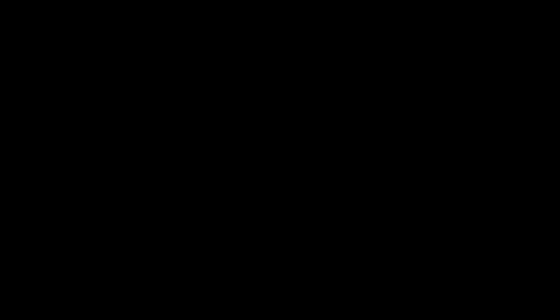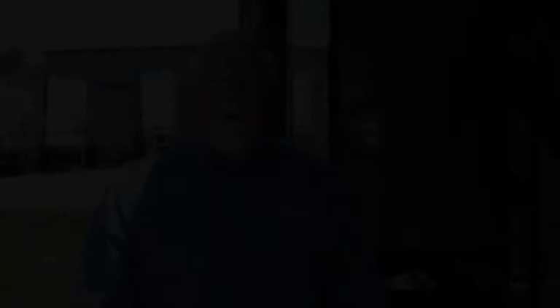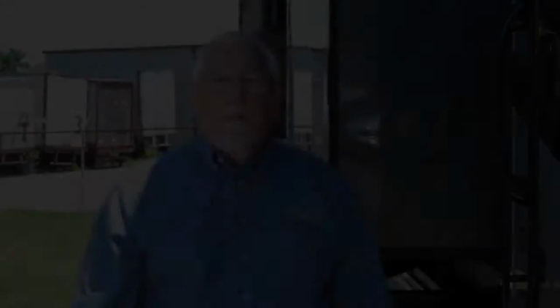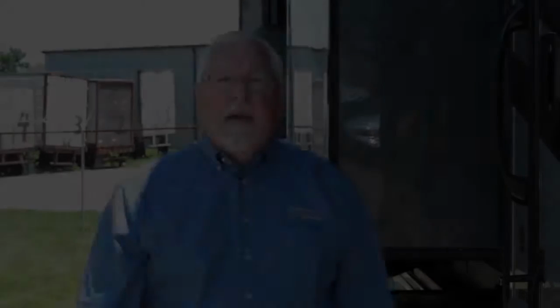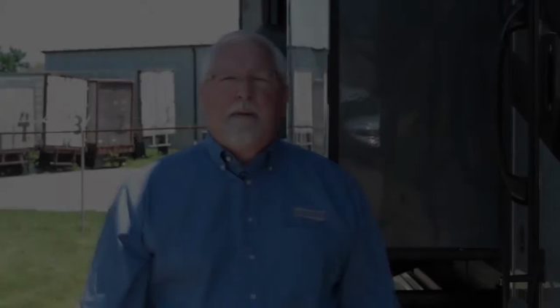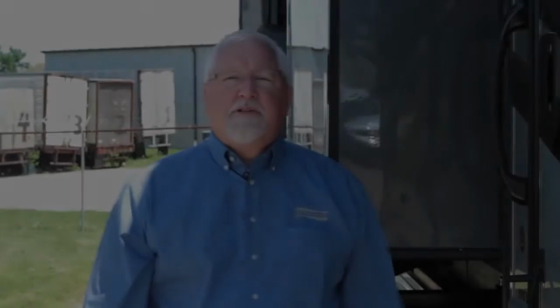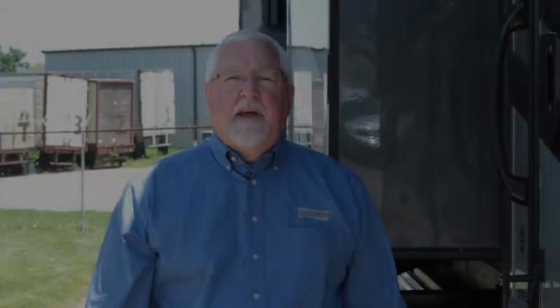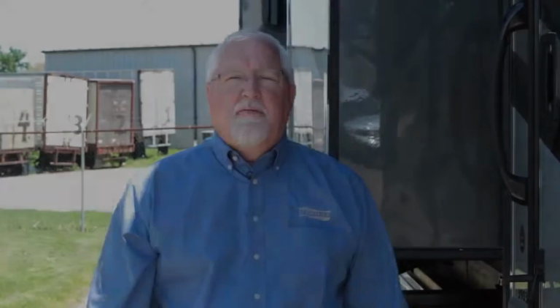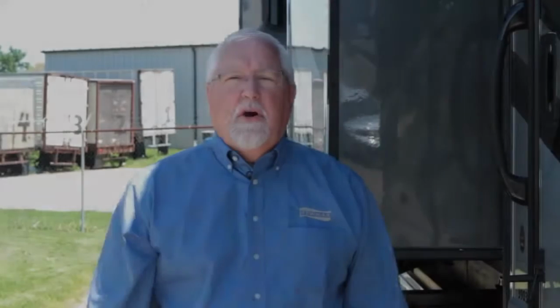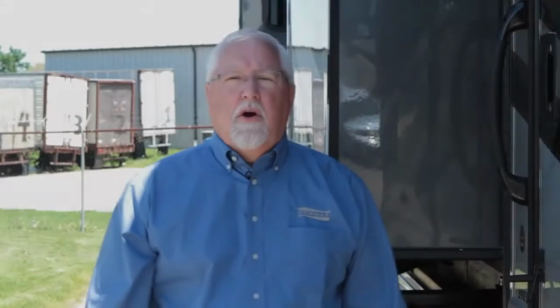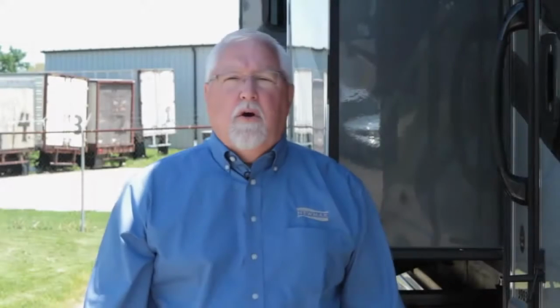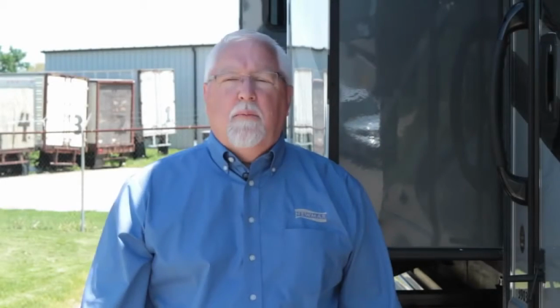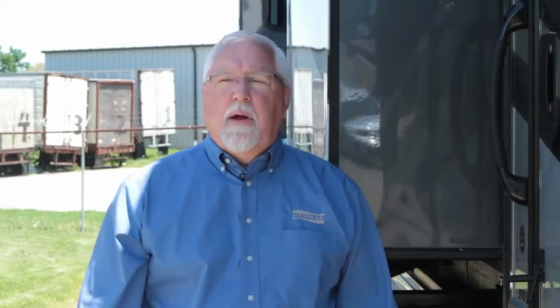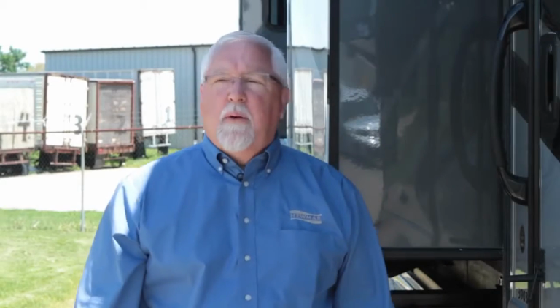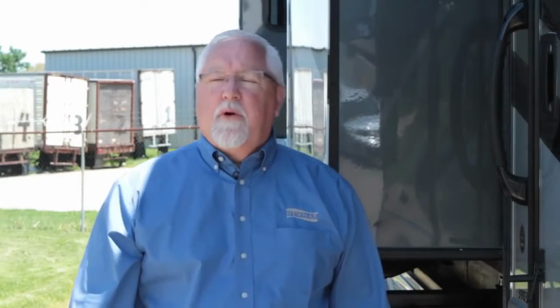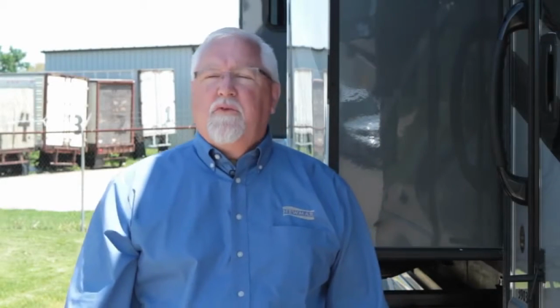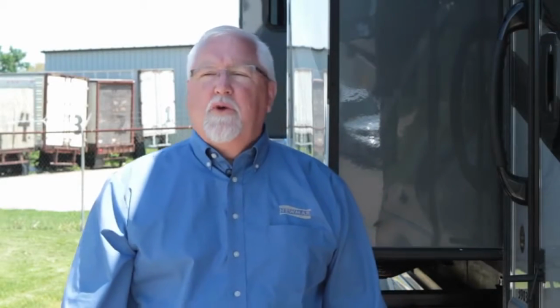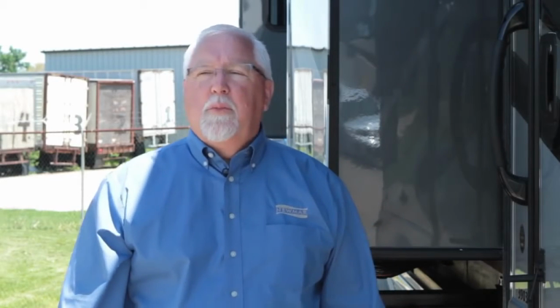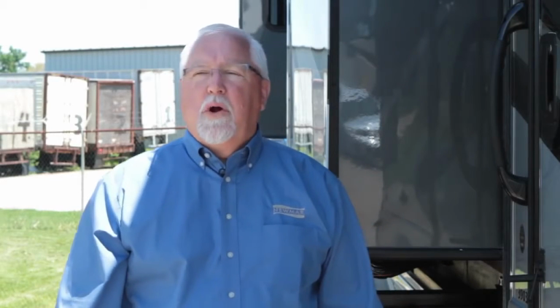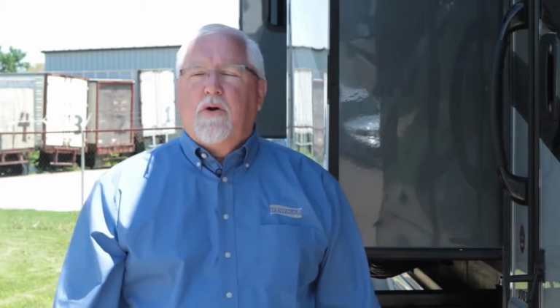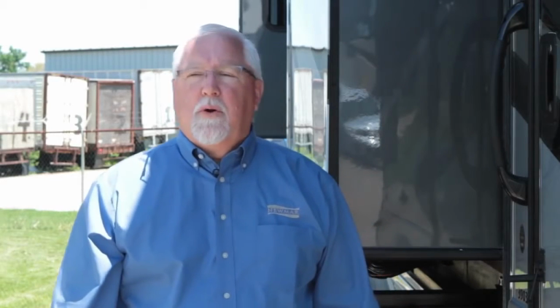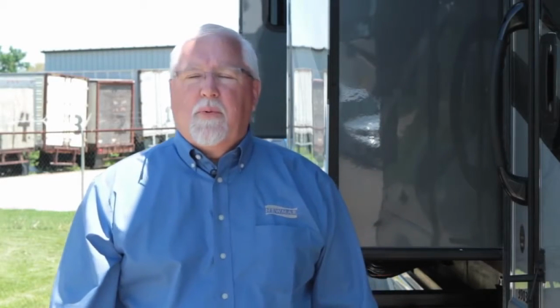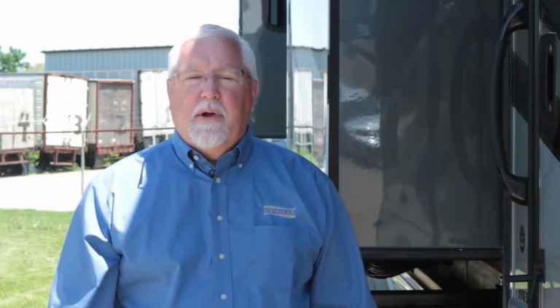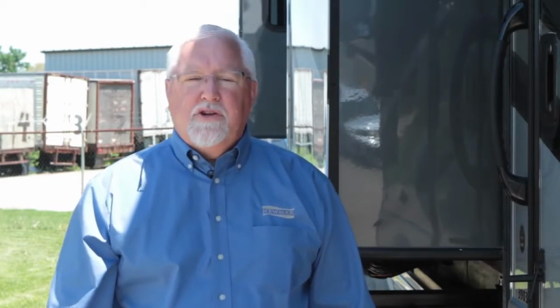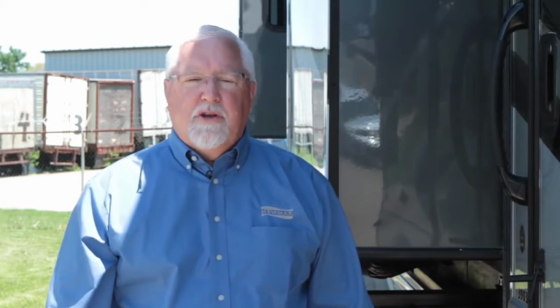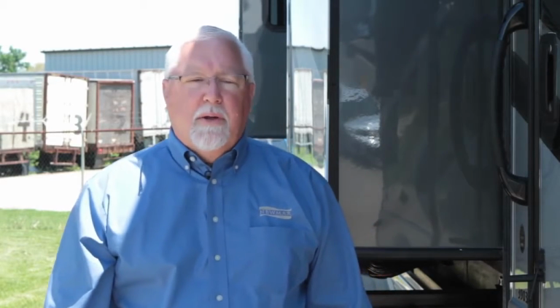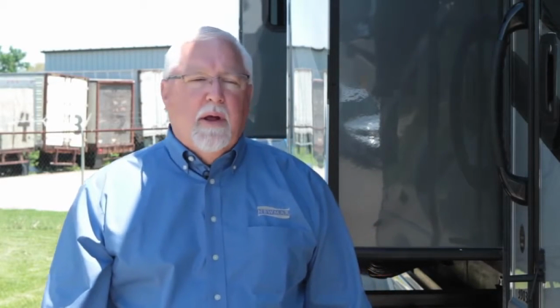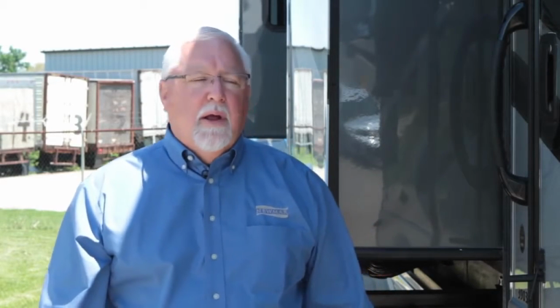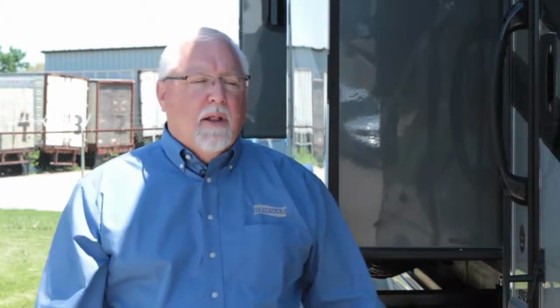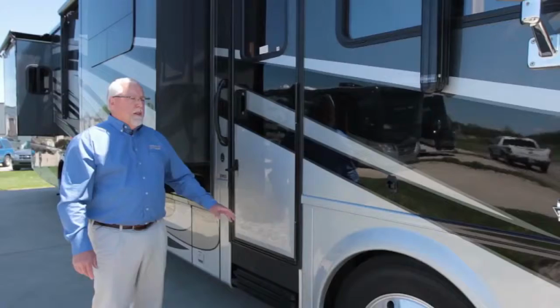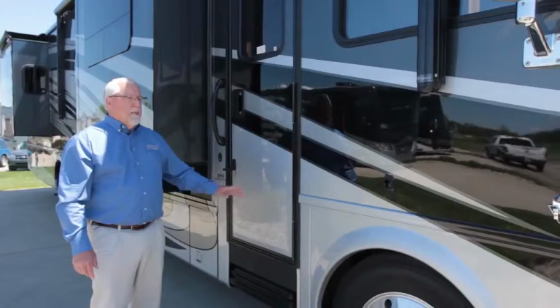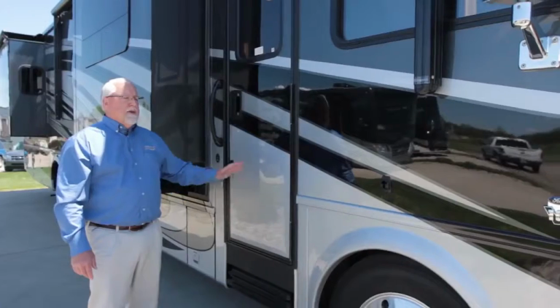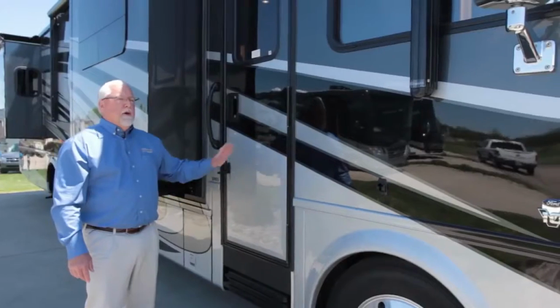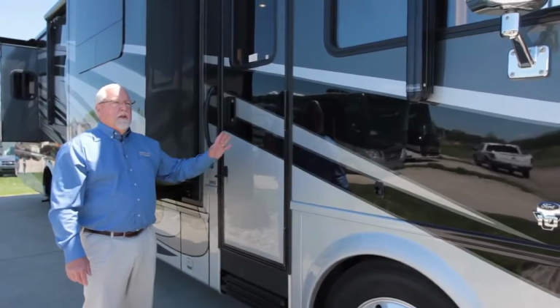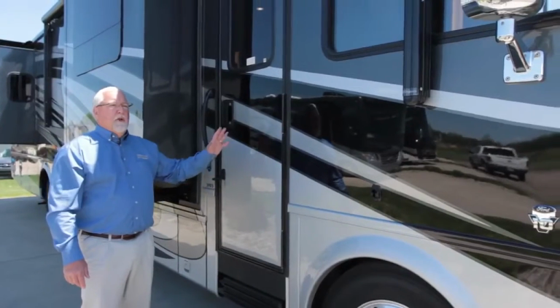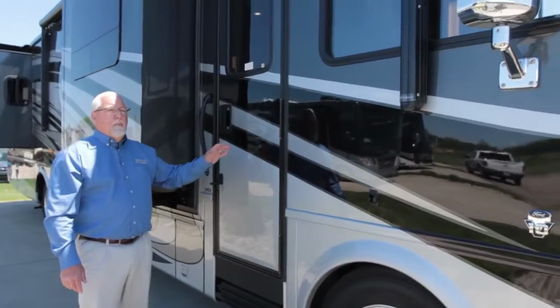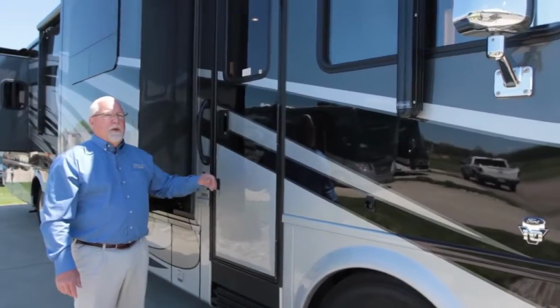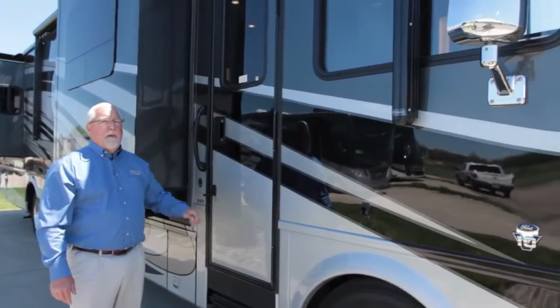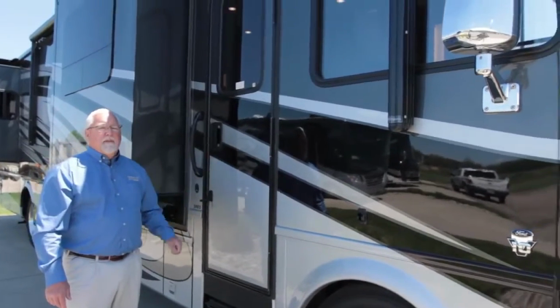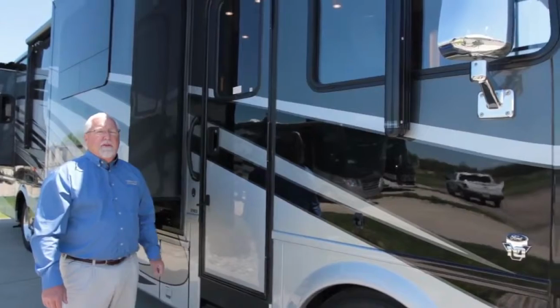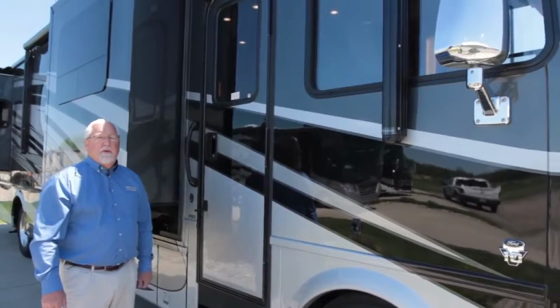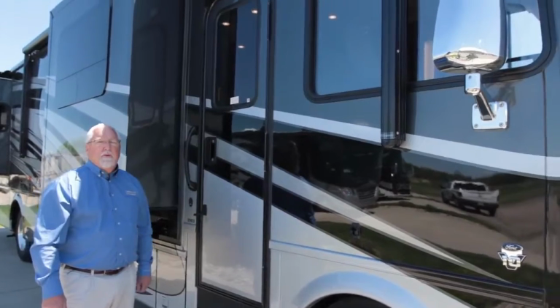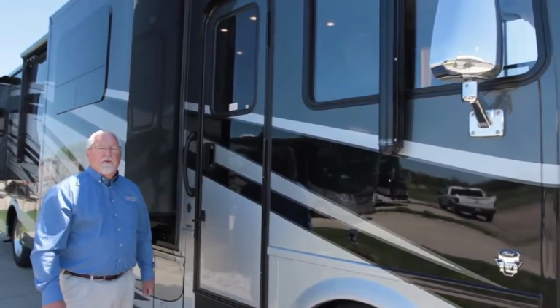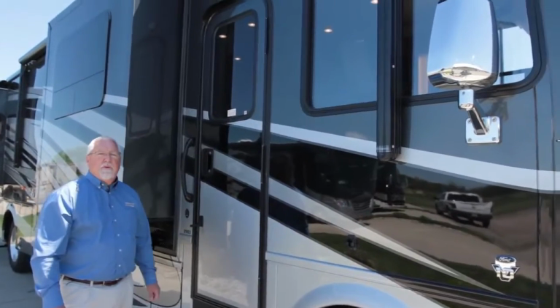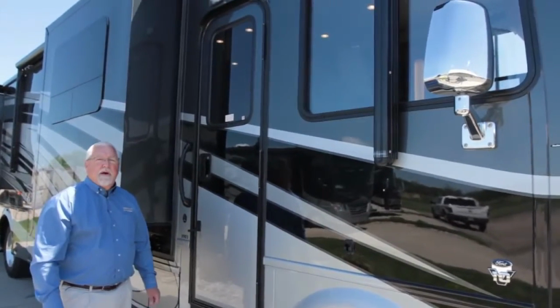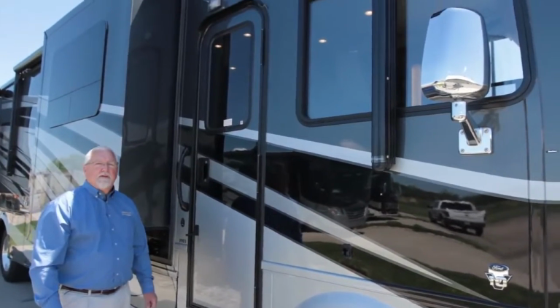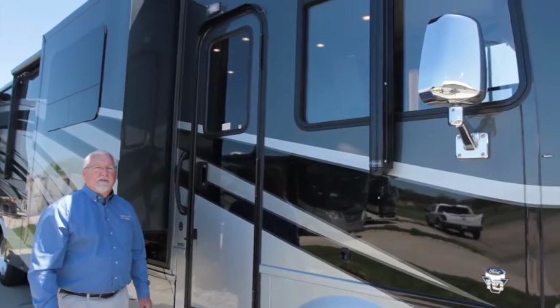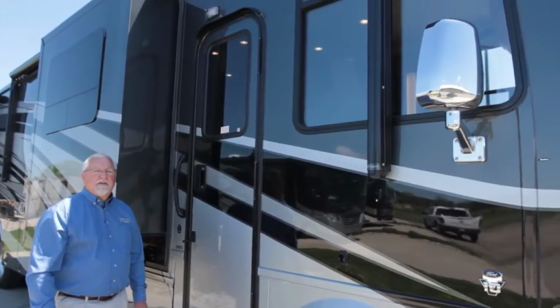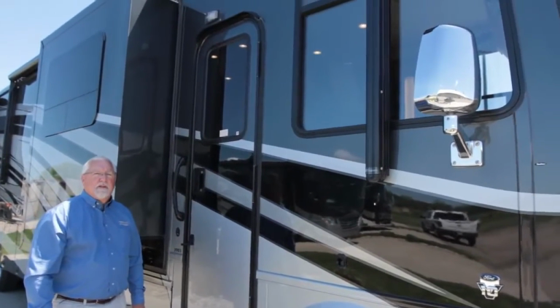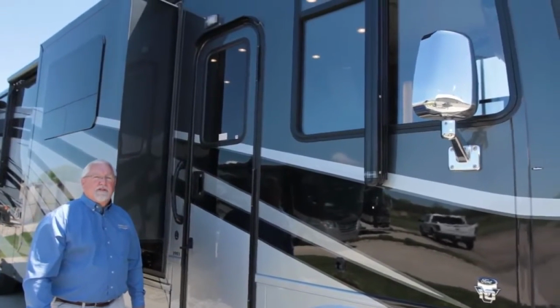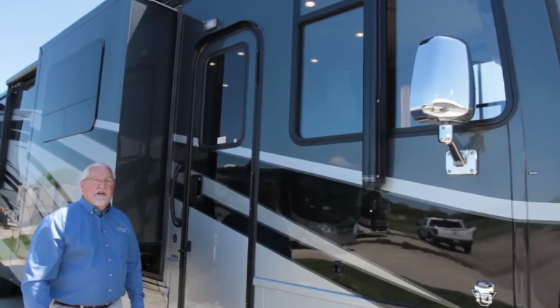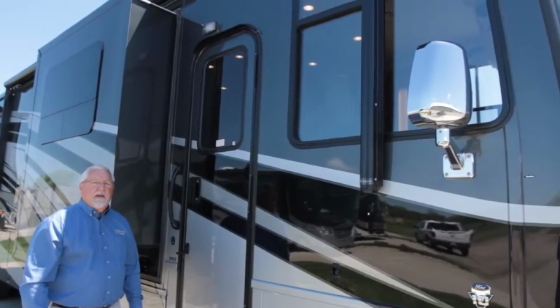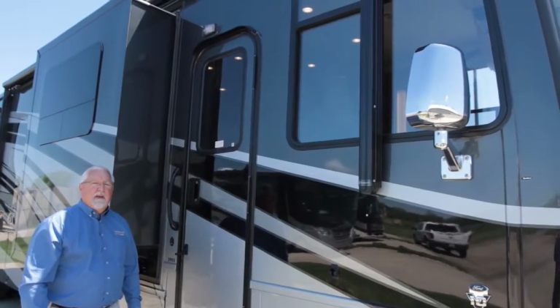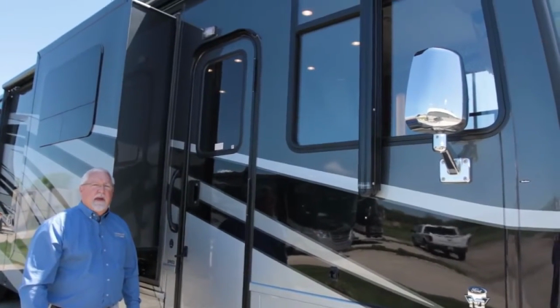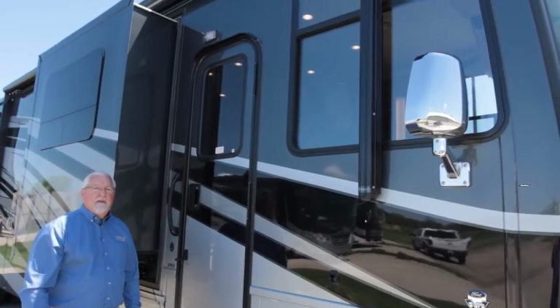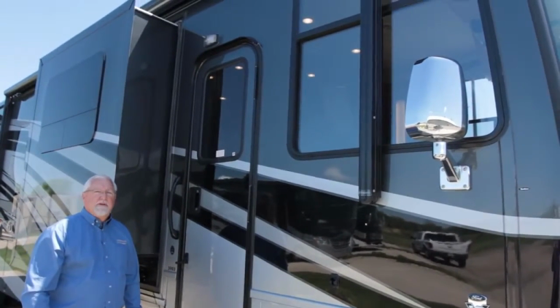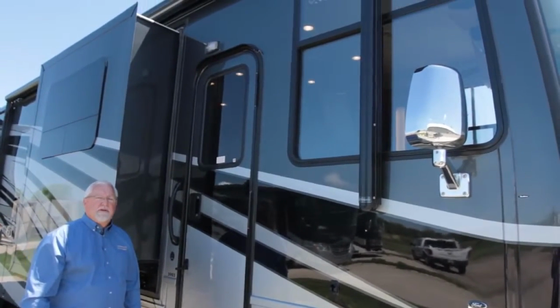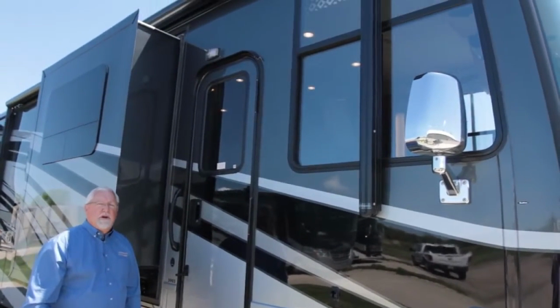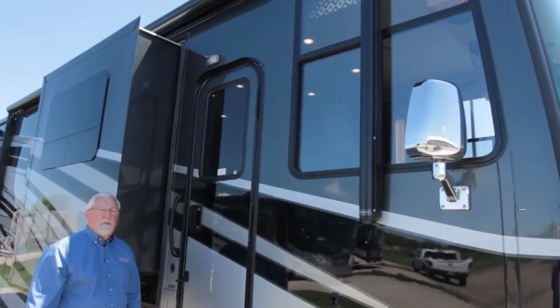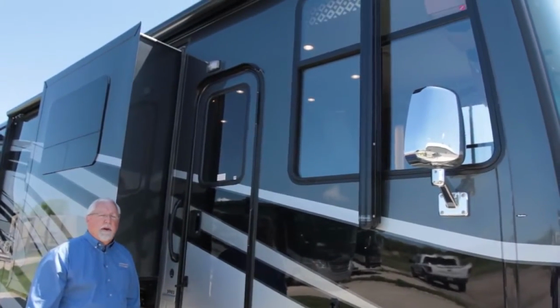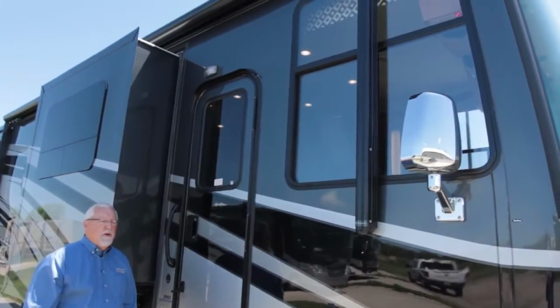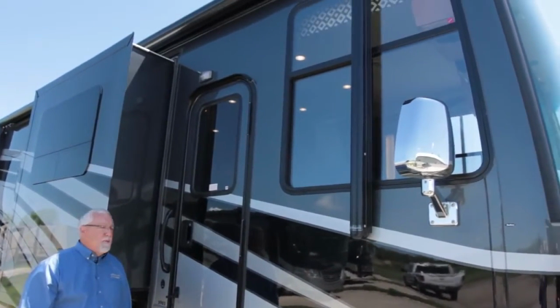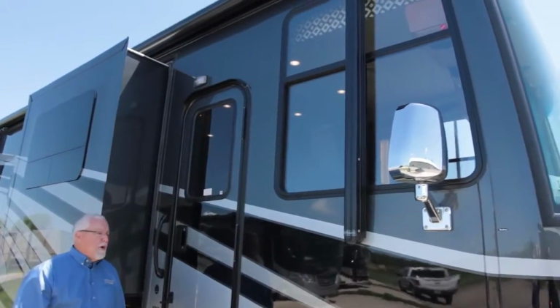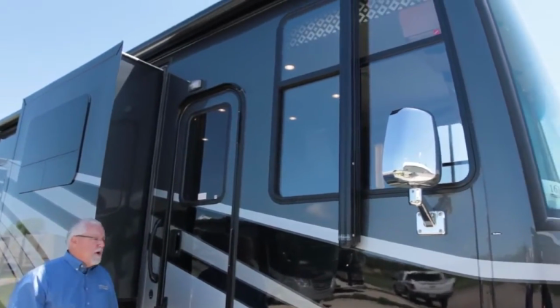My name is Dave Garl. I work for Newmar Corporation. Let me tell you a little bit about the new 2016 Canyon Star by Newmar.